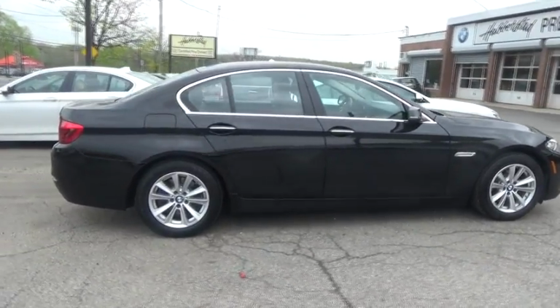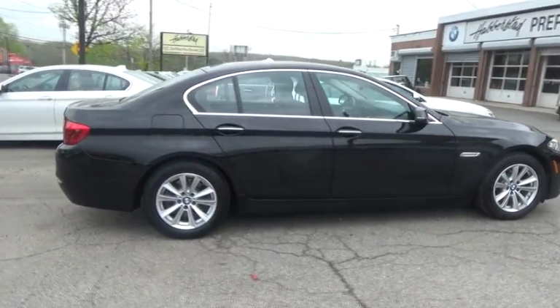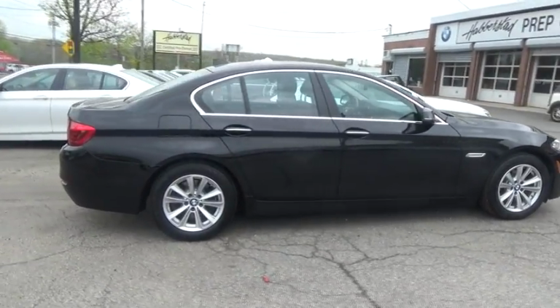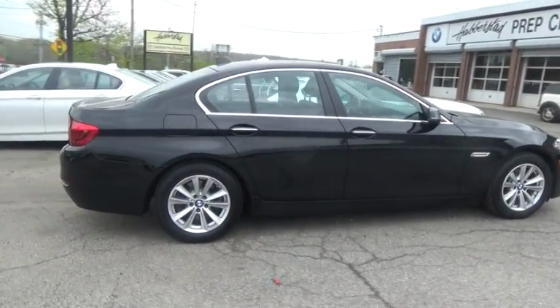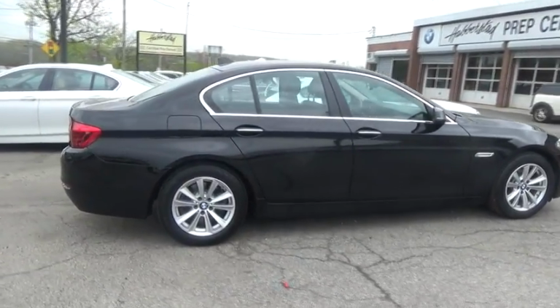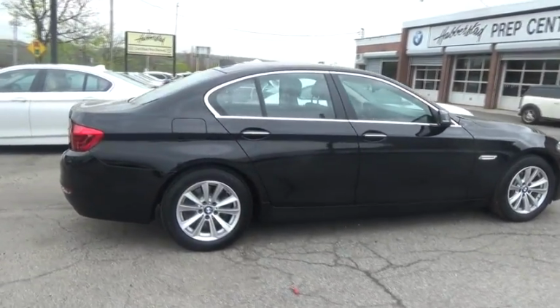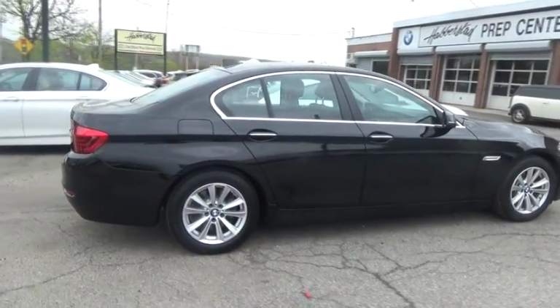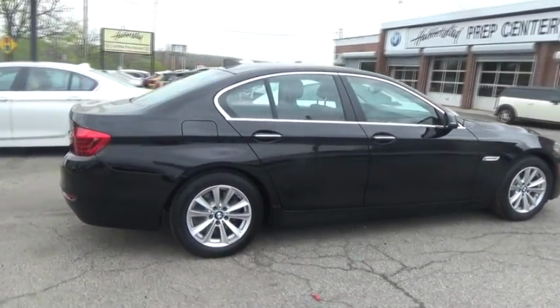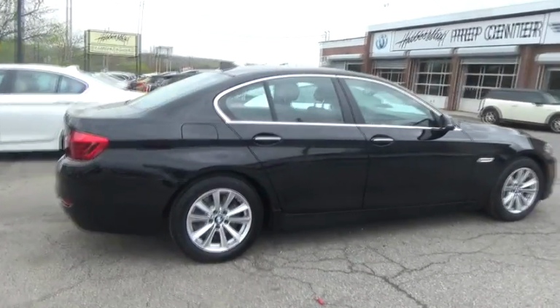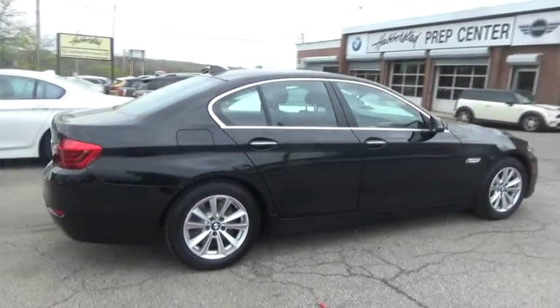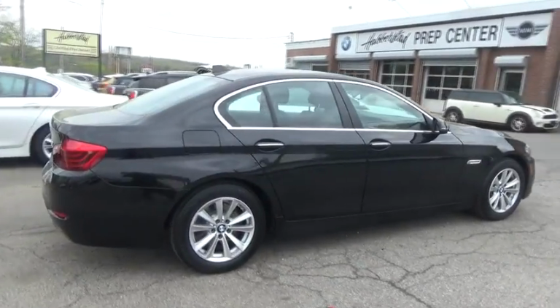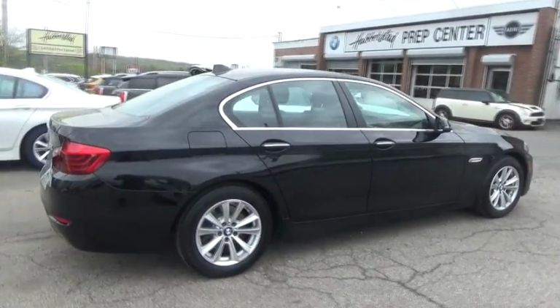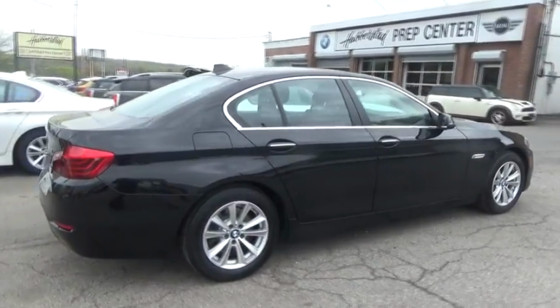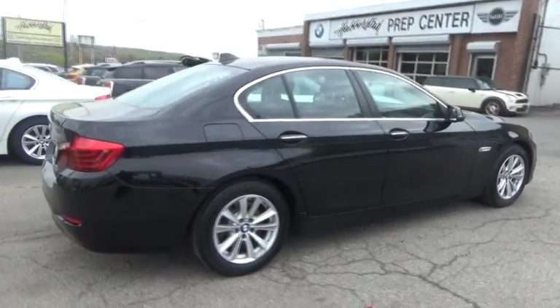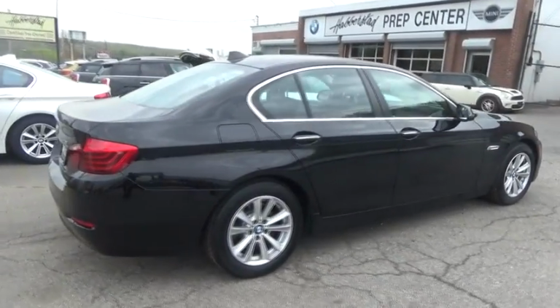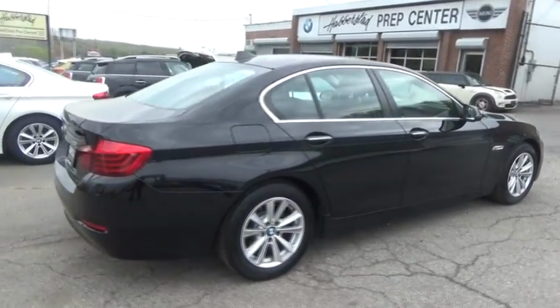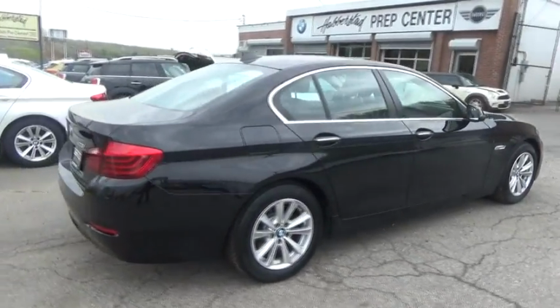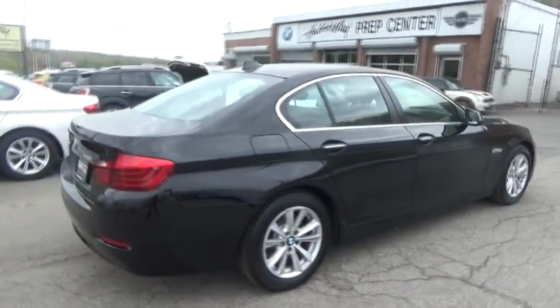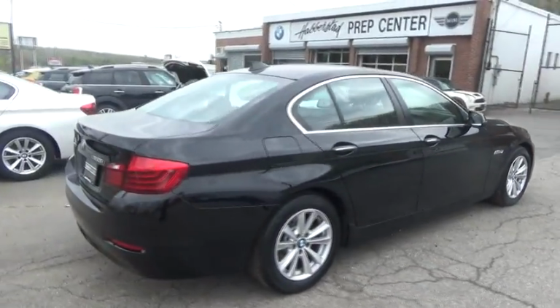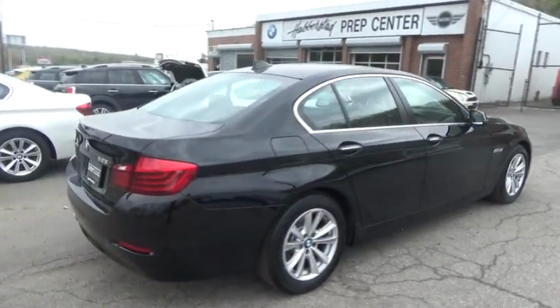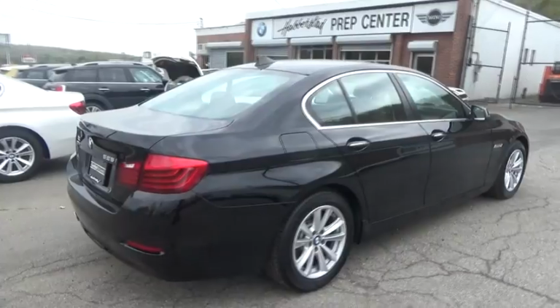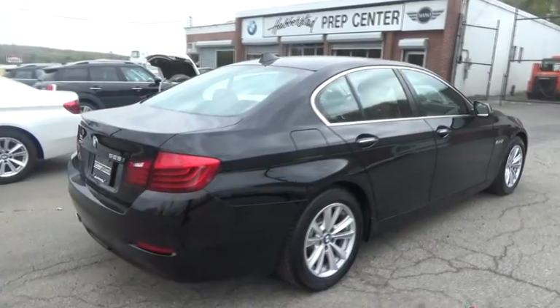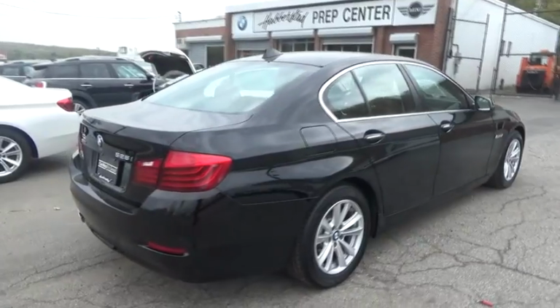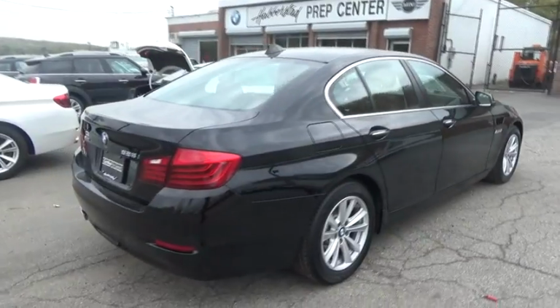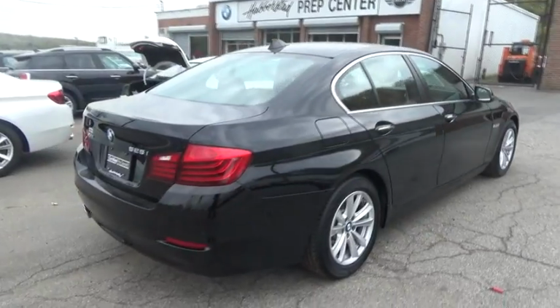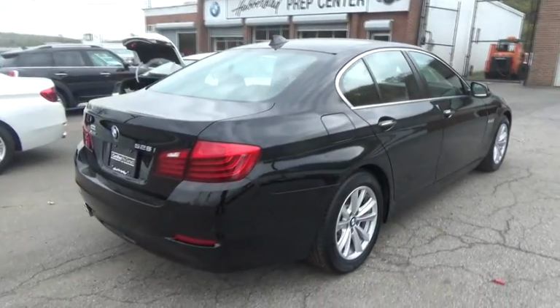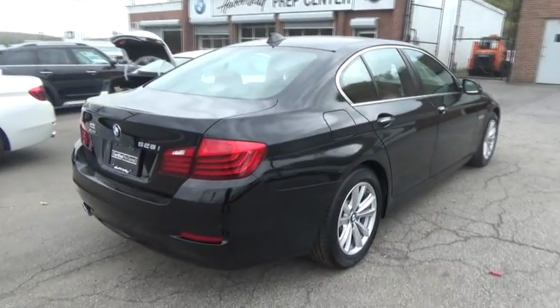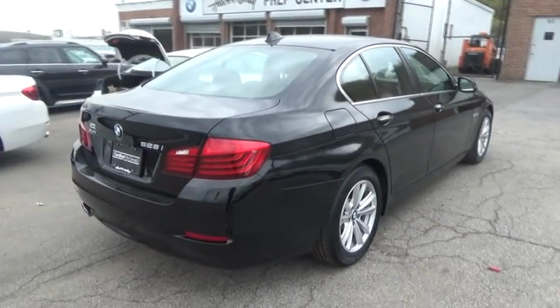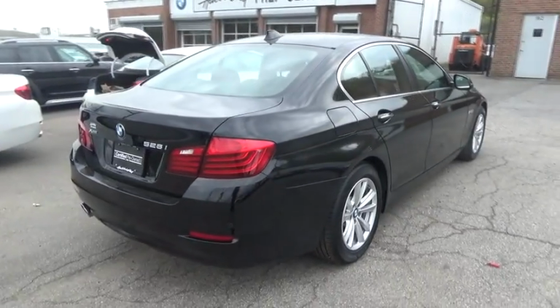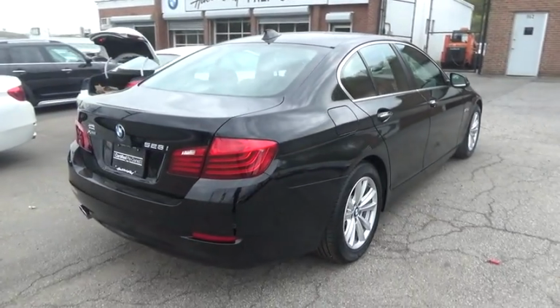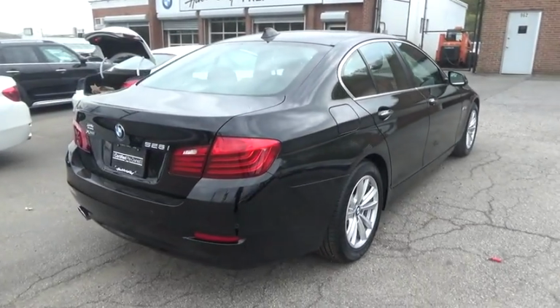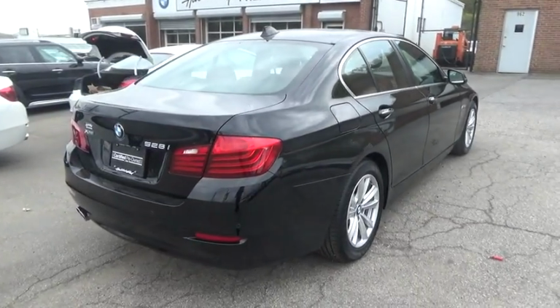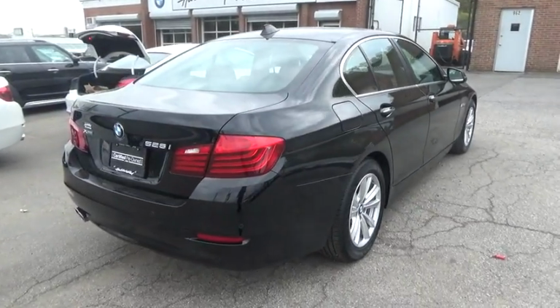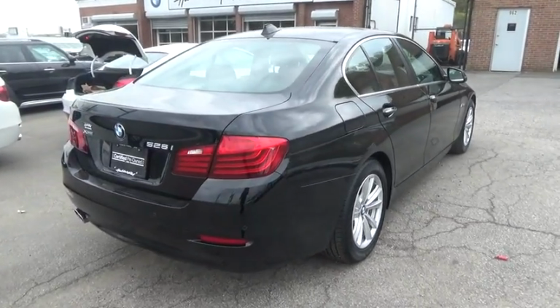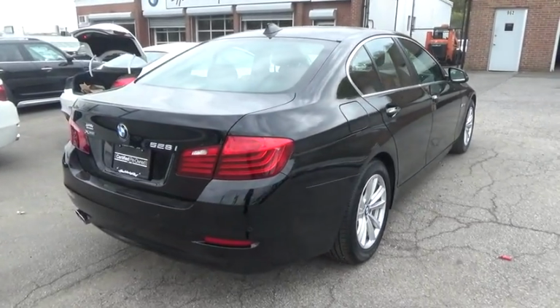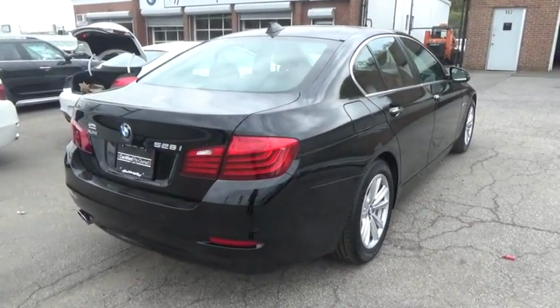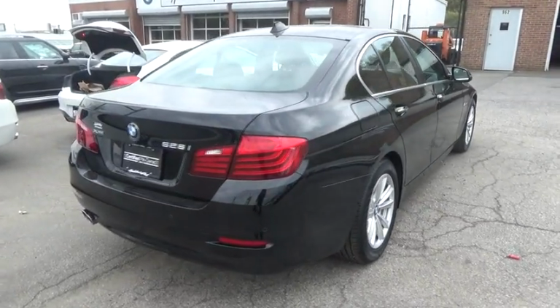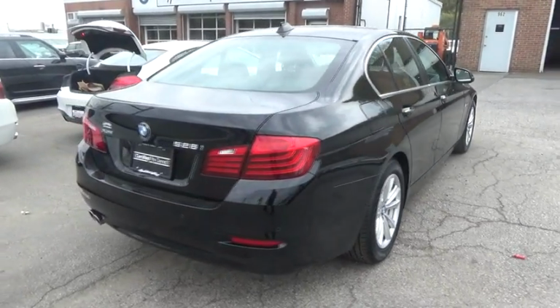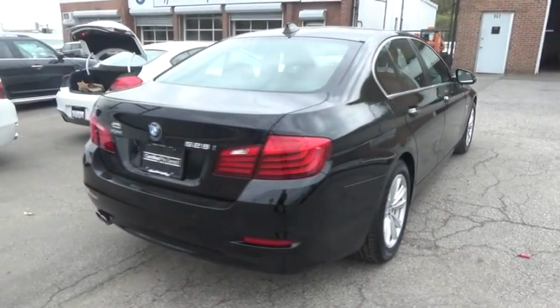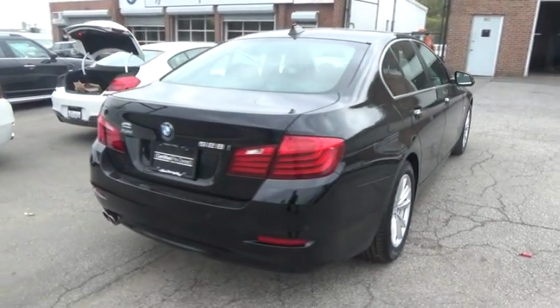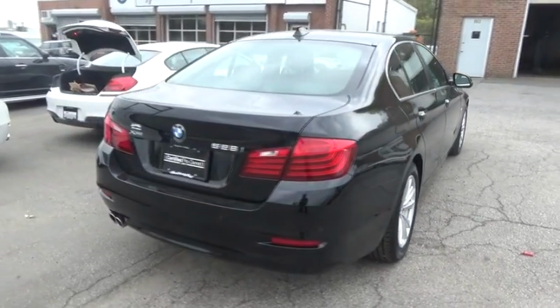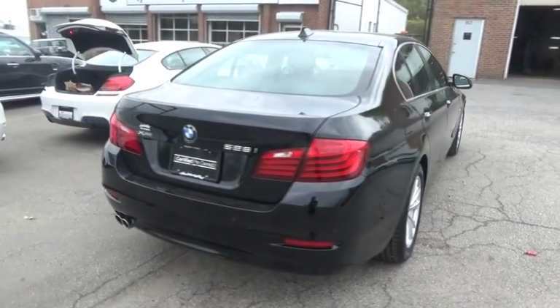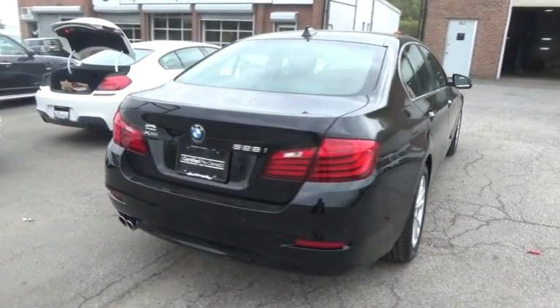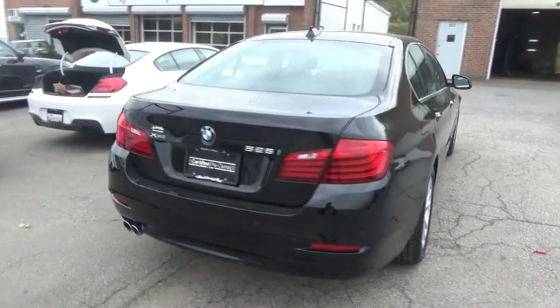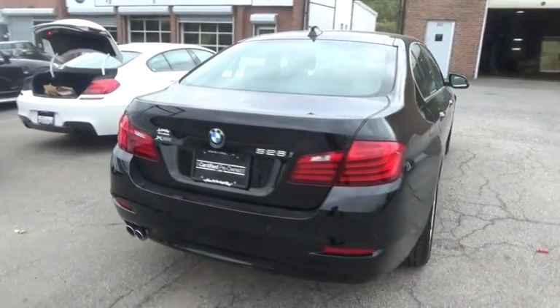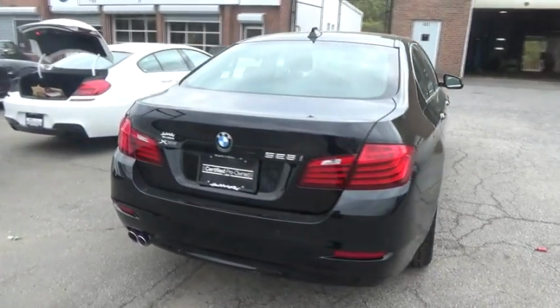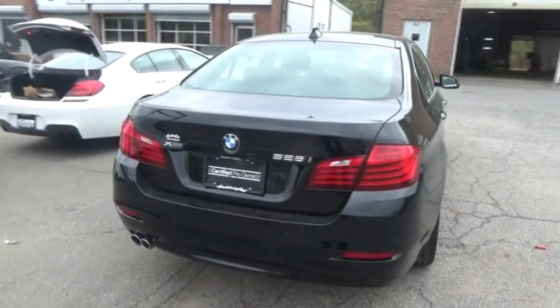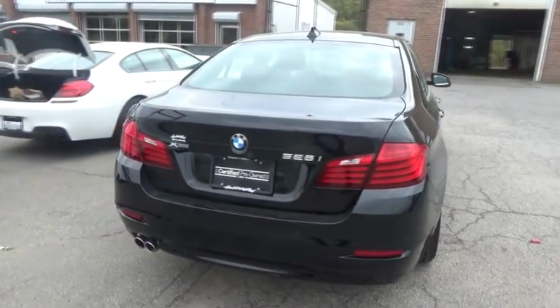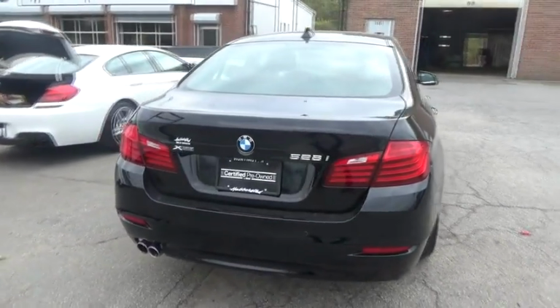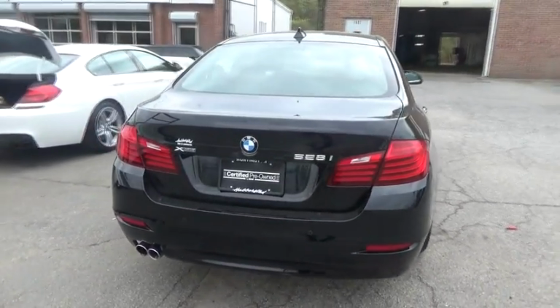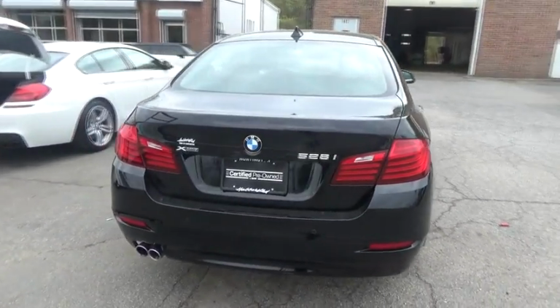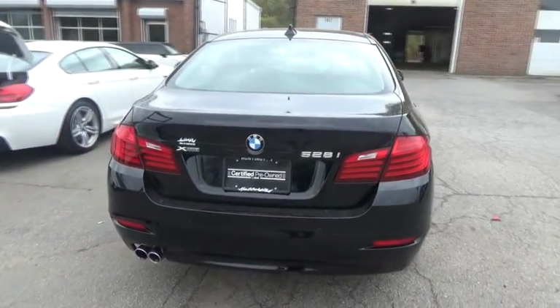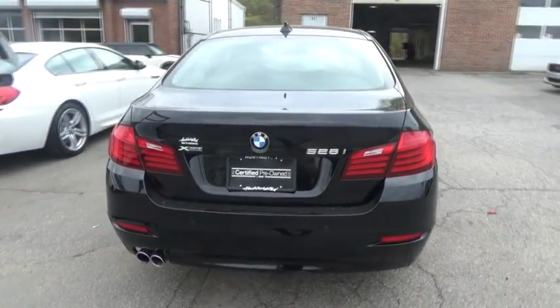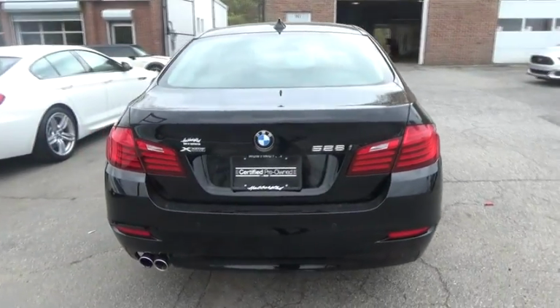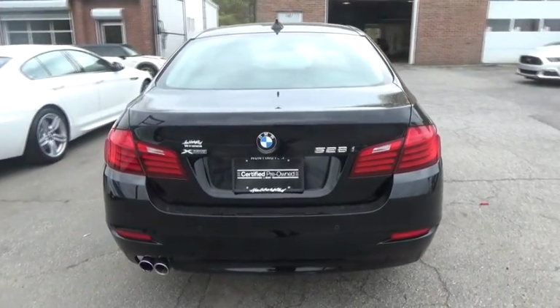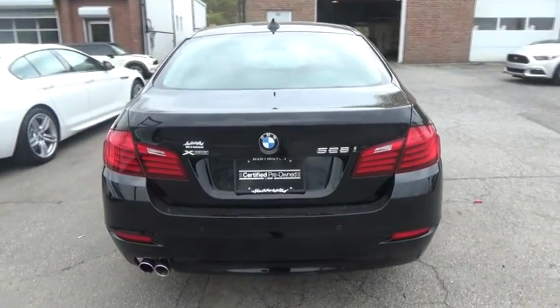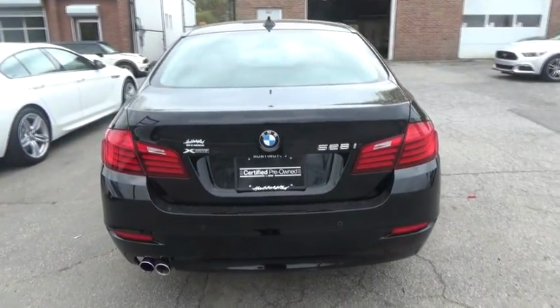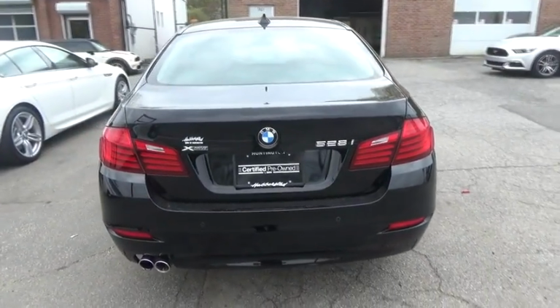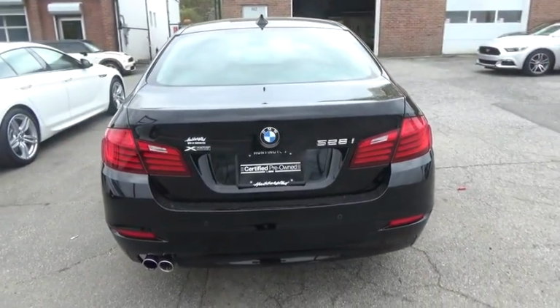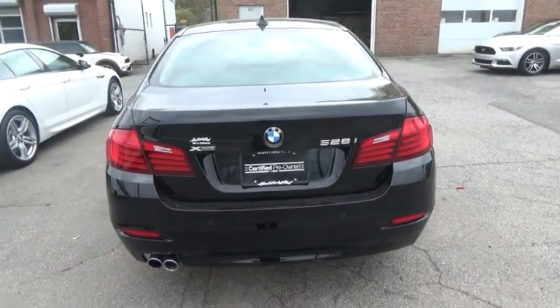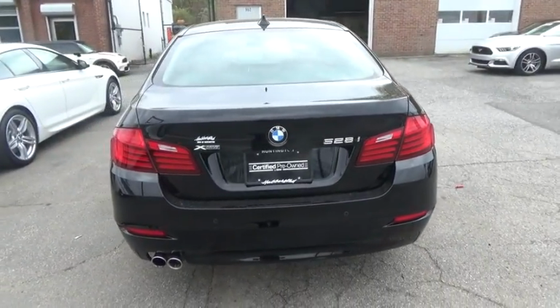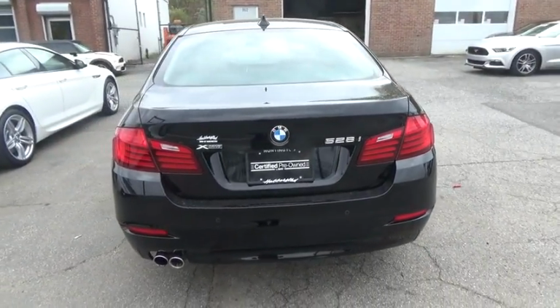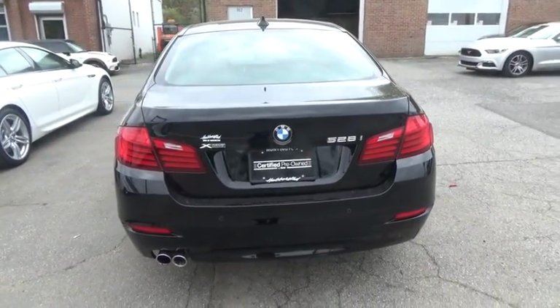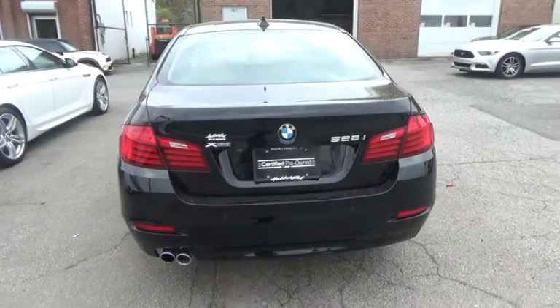This vehicle has less than 30,000 miles. Here are some of this vehicle's great options: stability control, traction control.